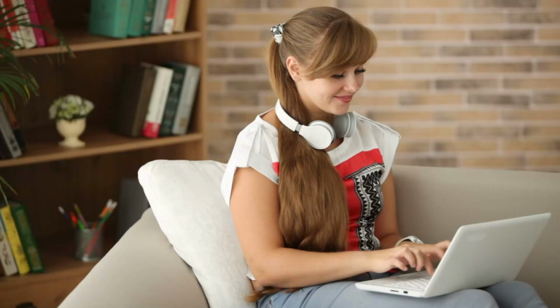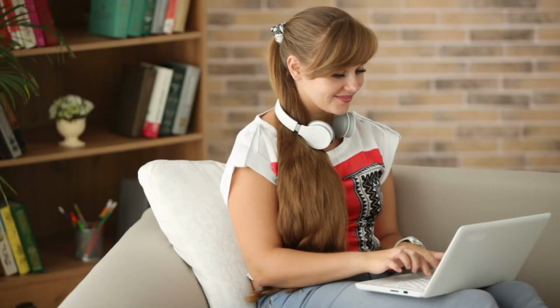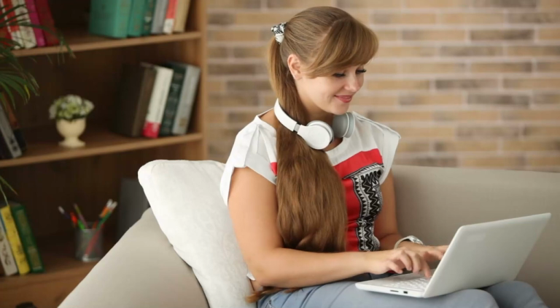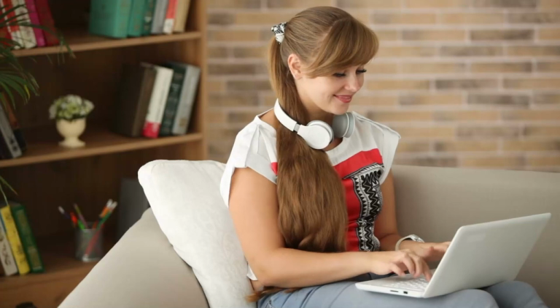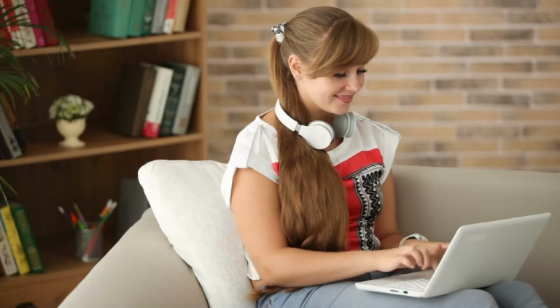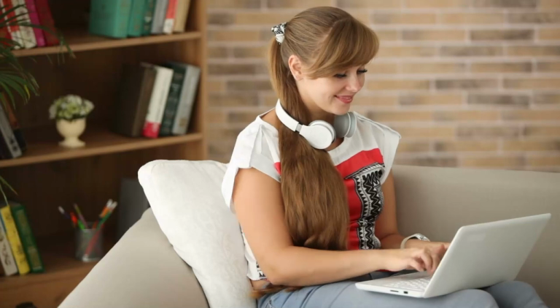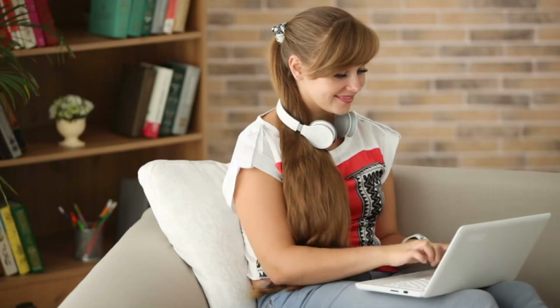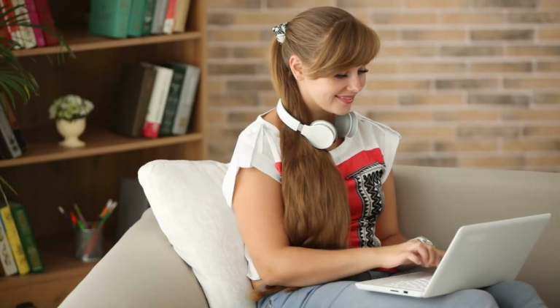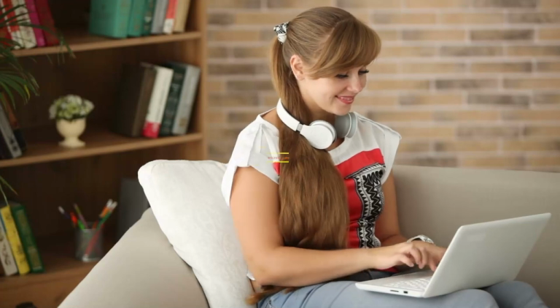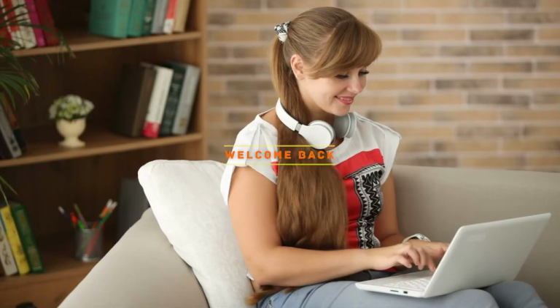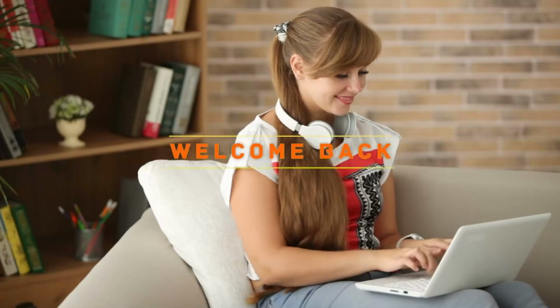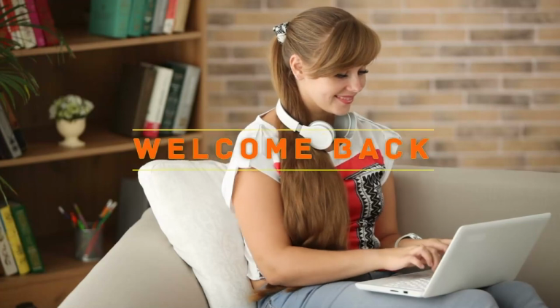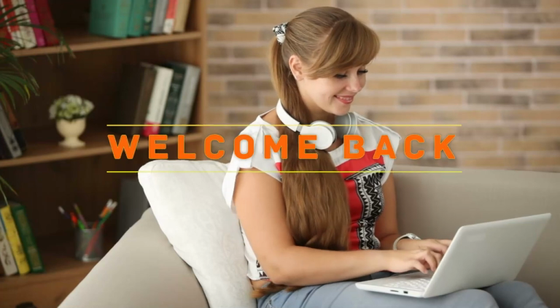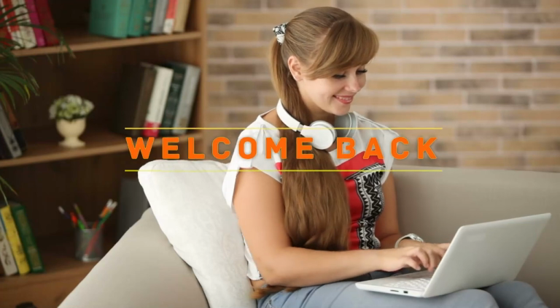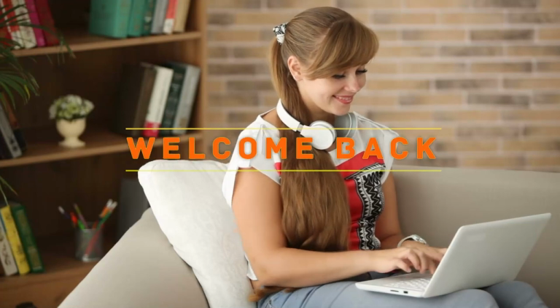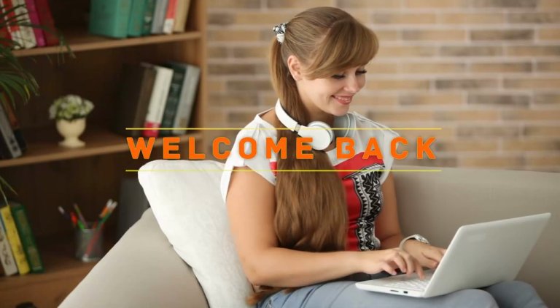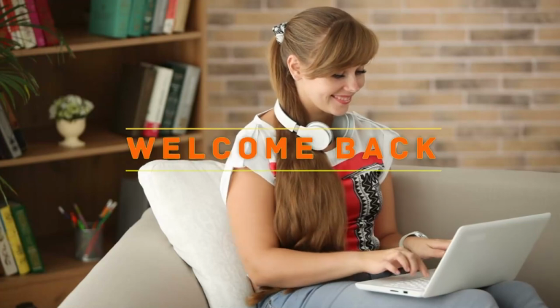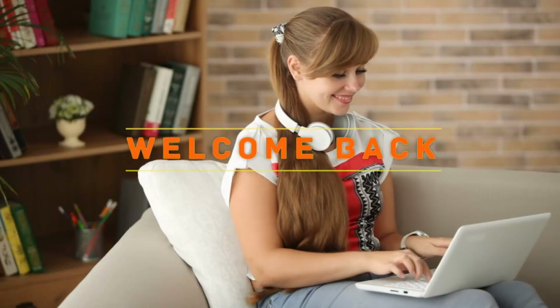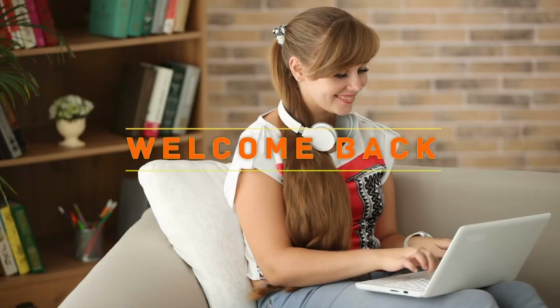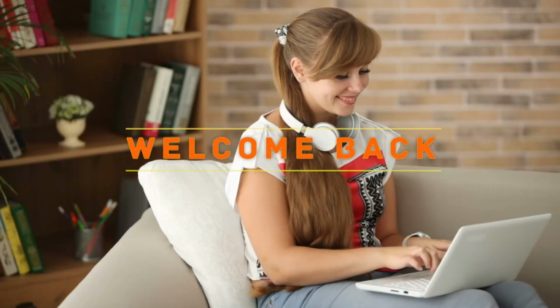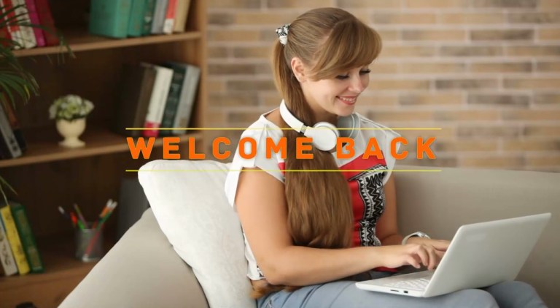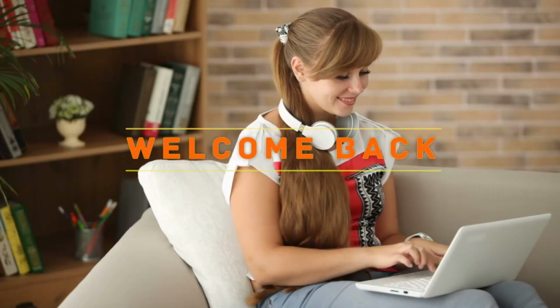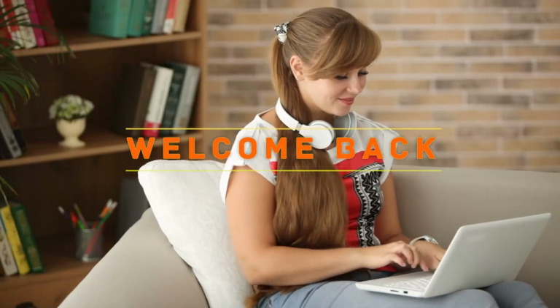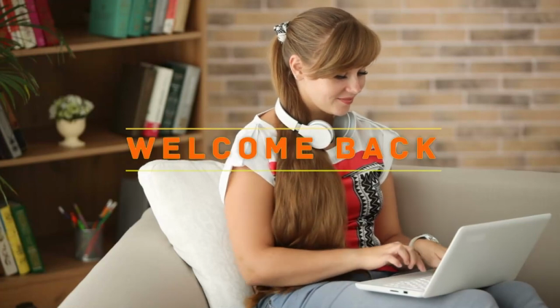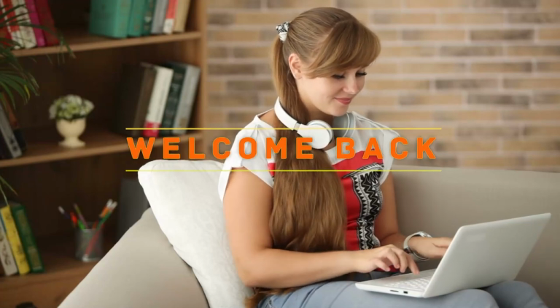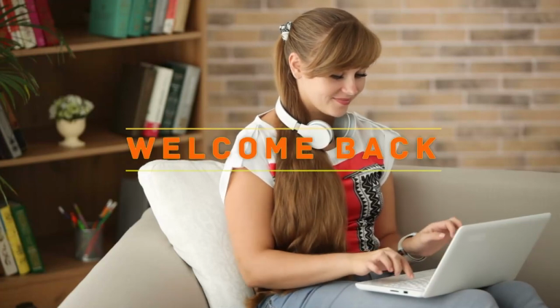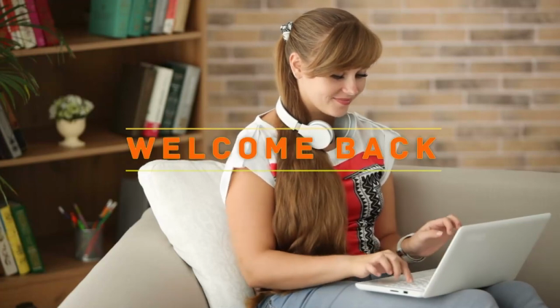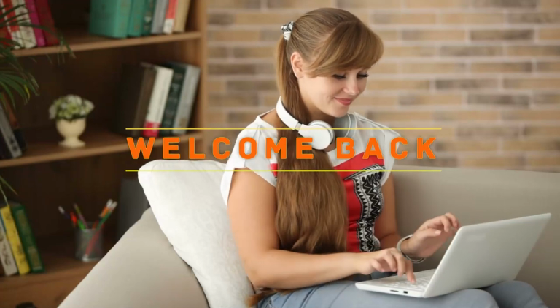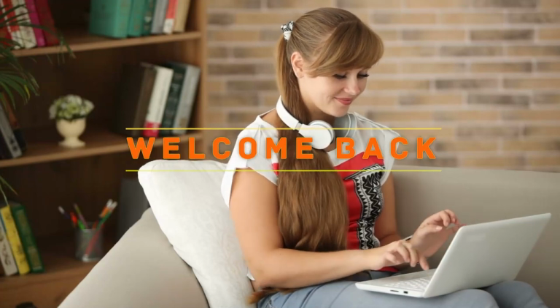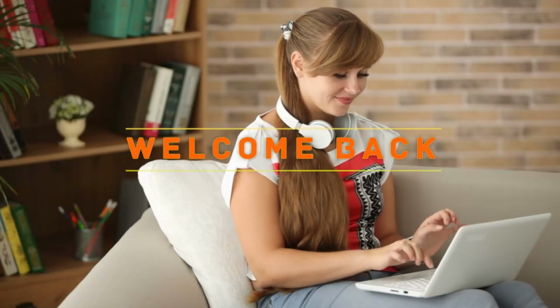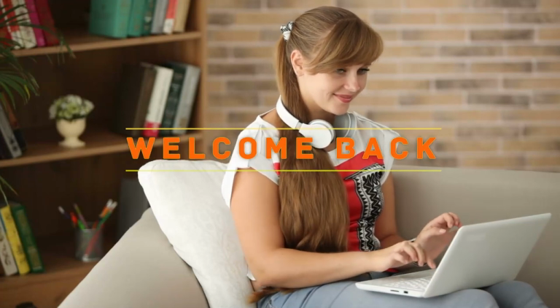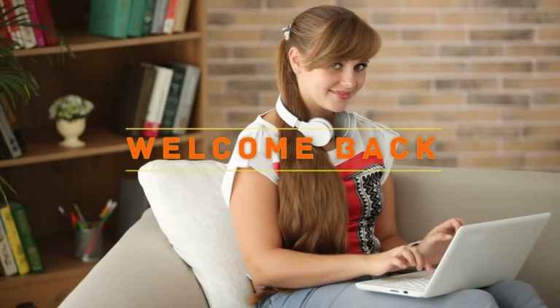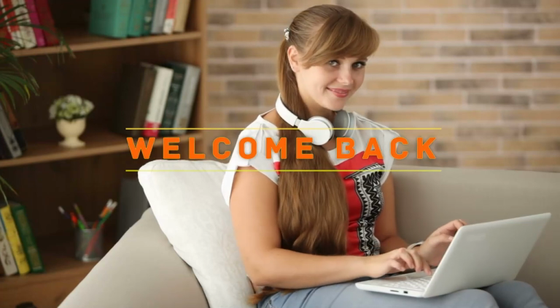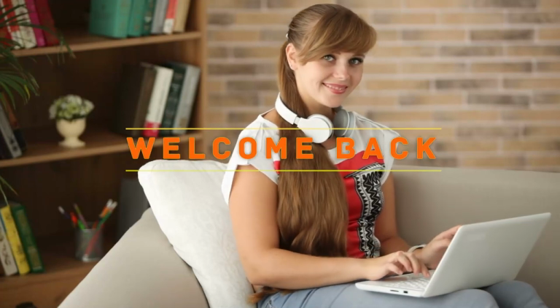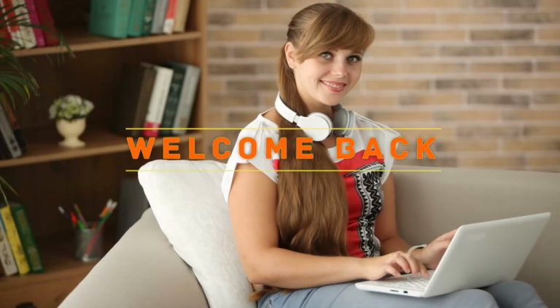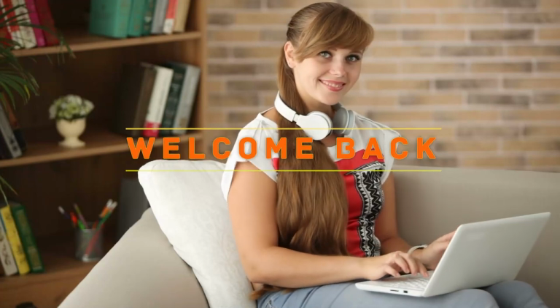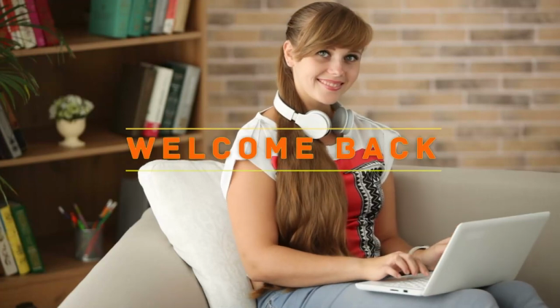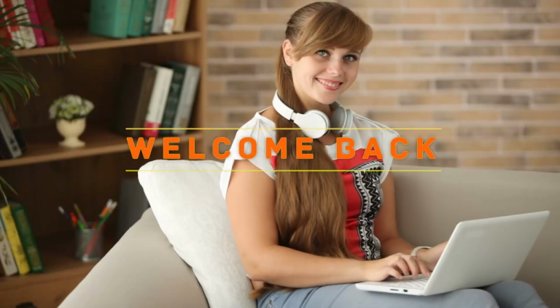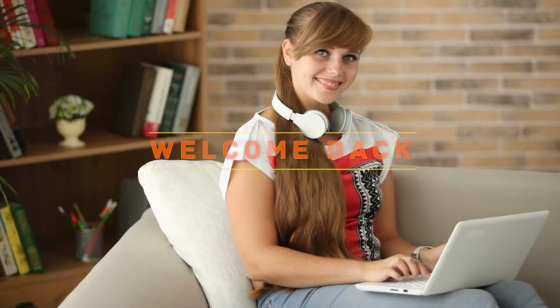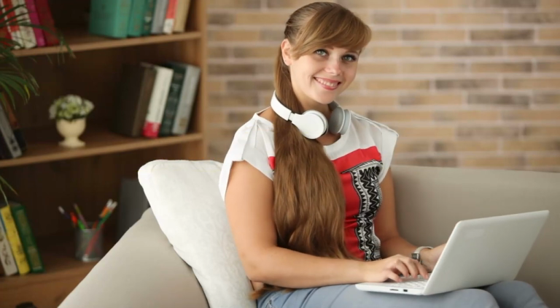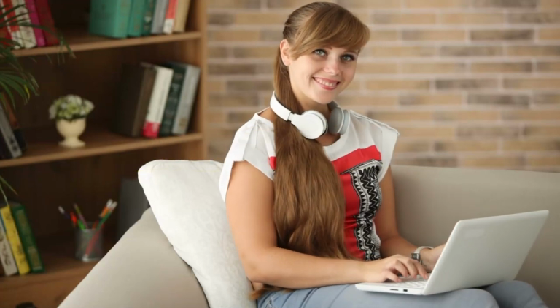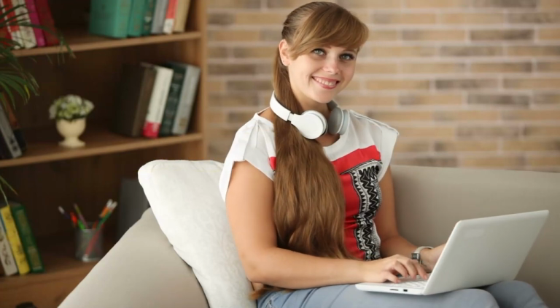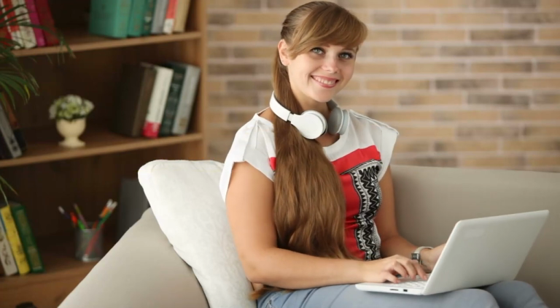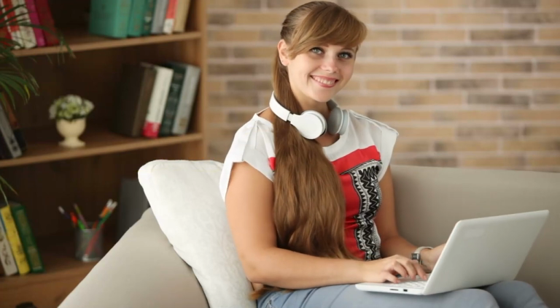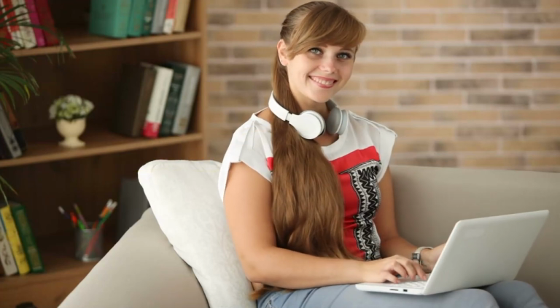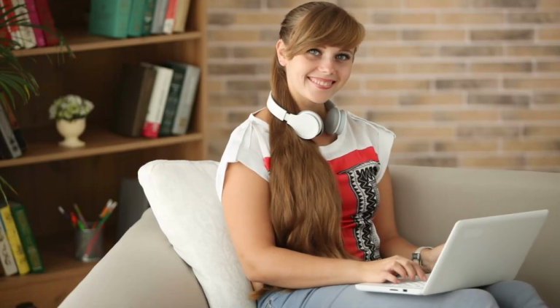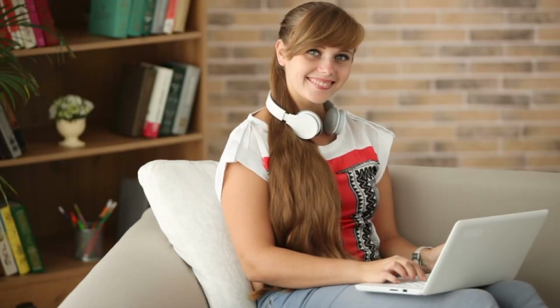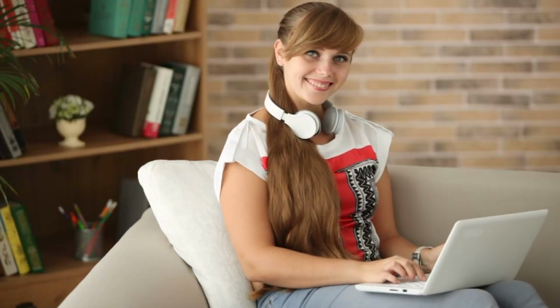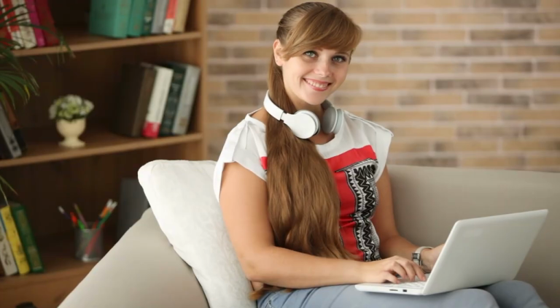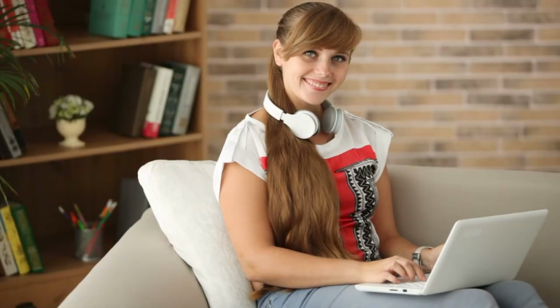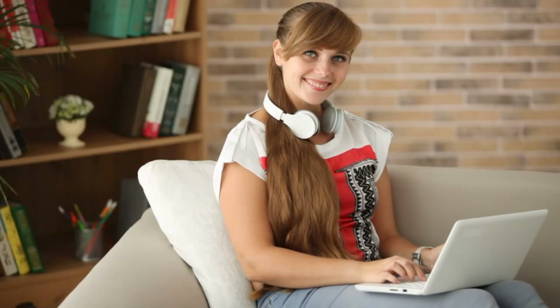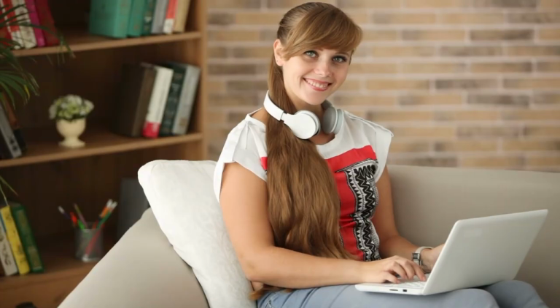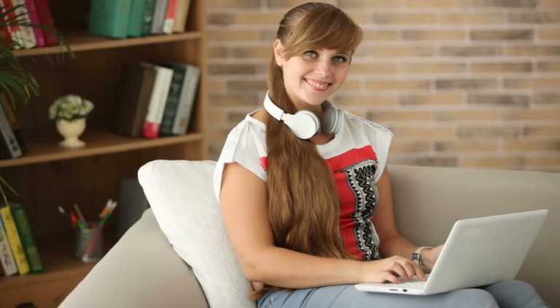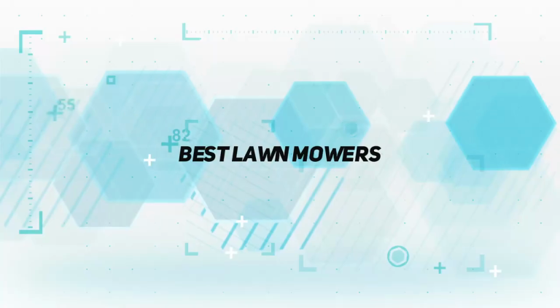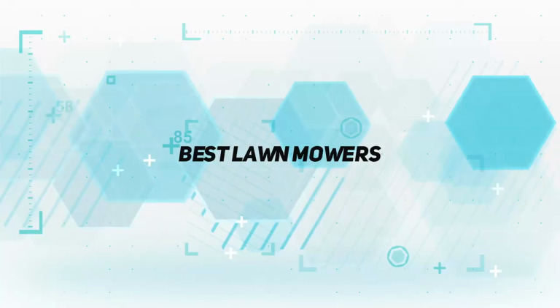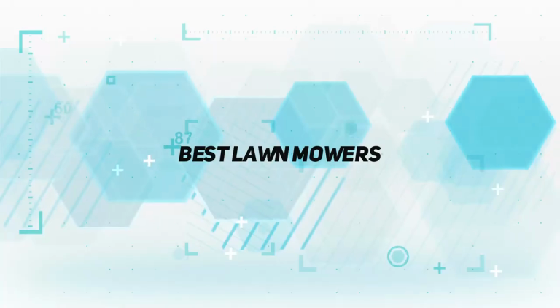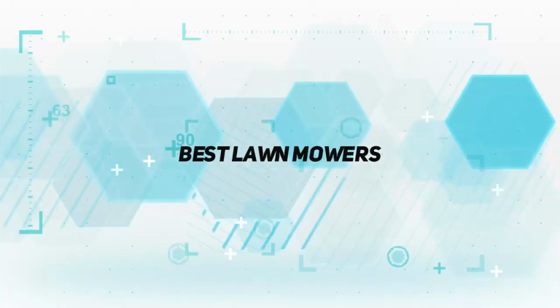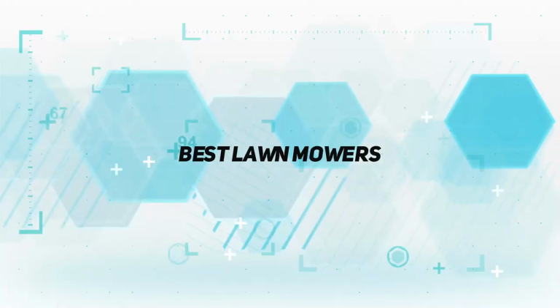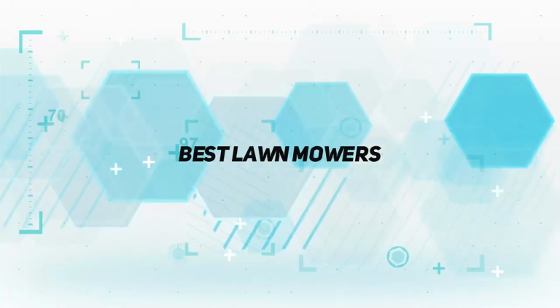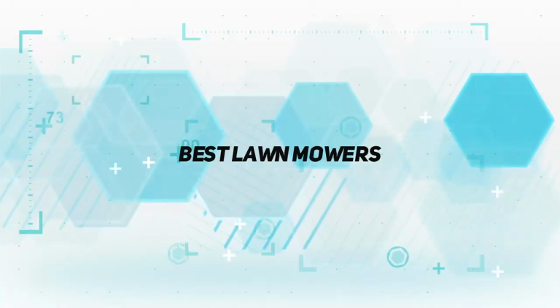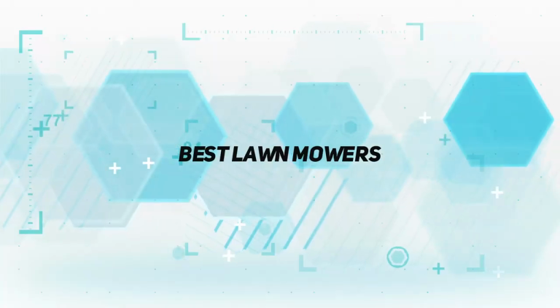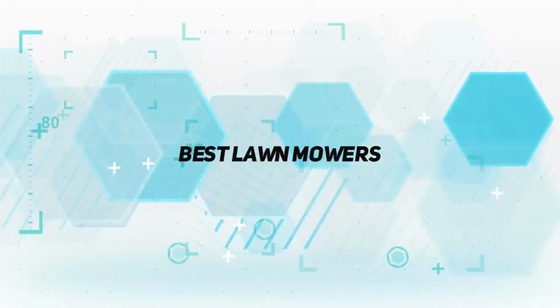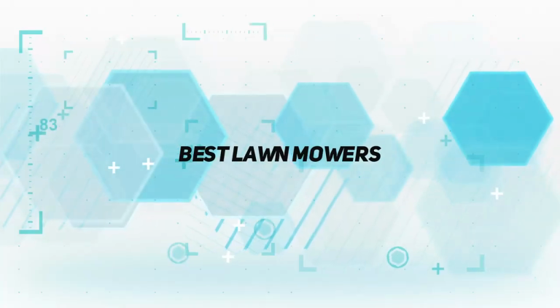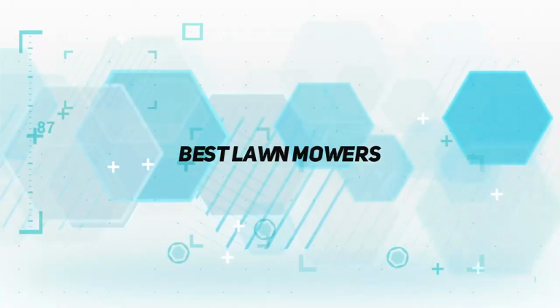Hey, welcome back to my channel. In this video, I'm going to talk about the top 5 best lawnmowers.